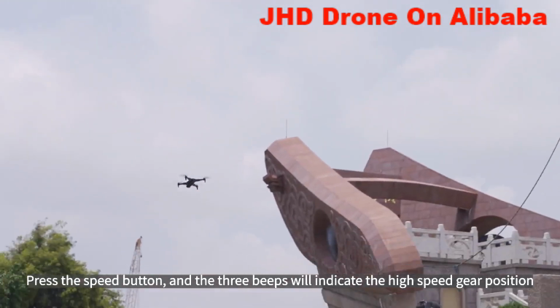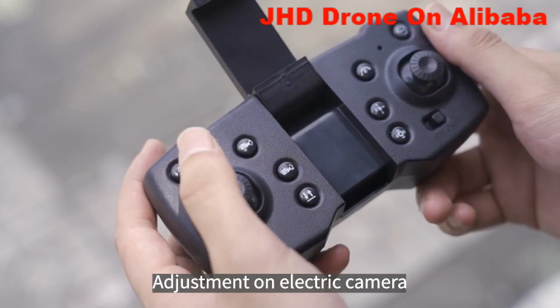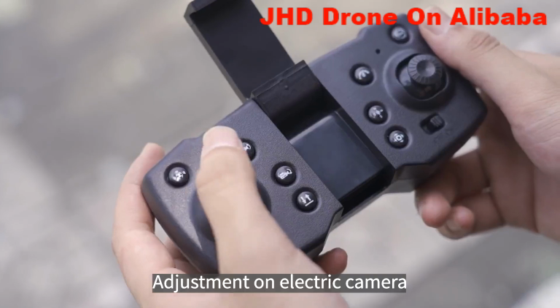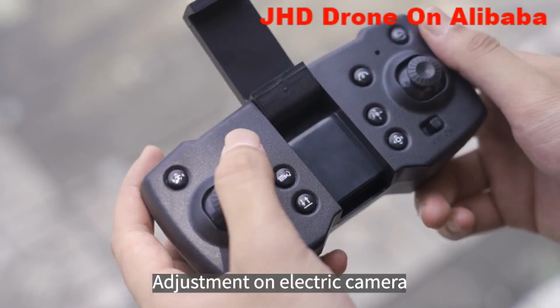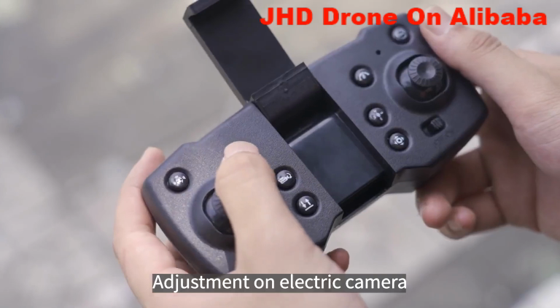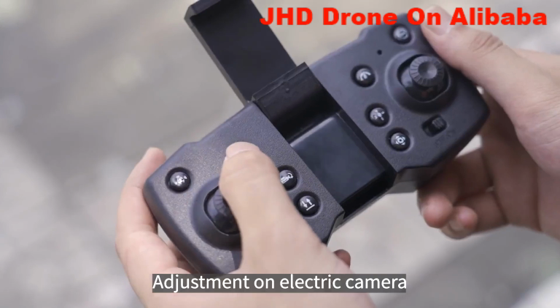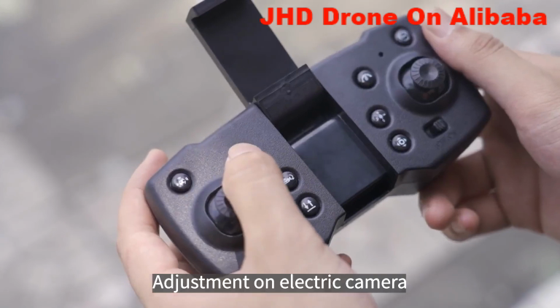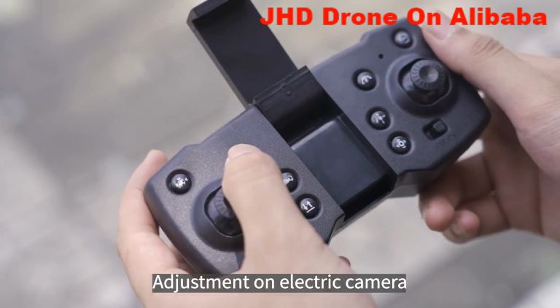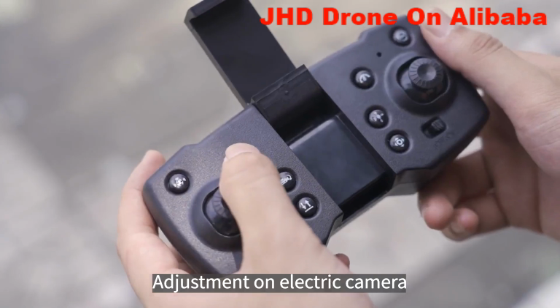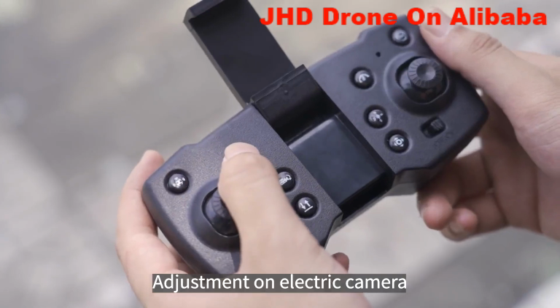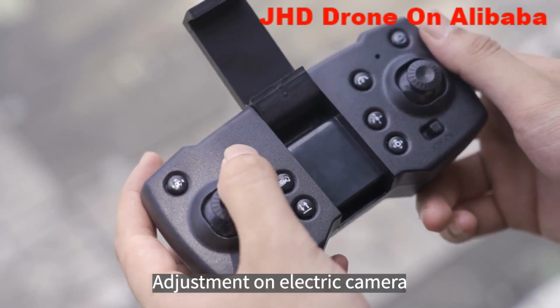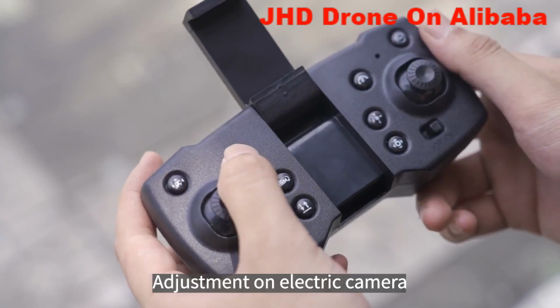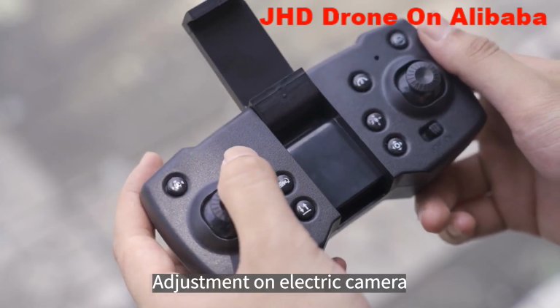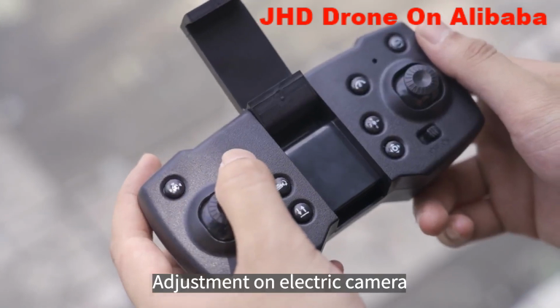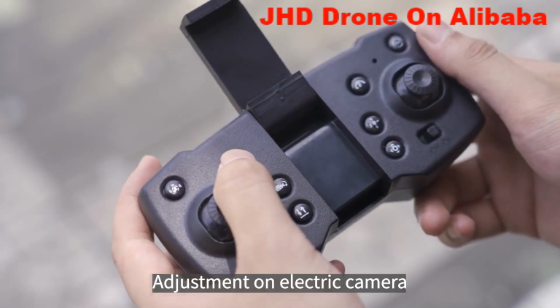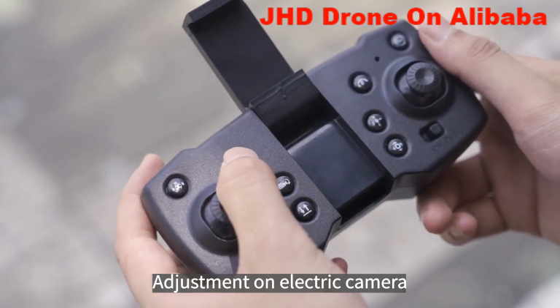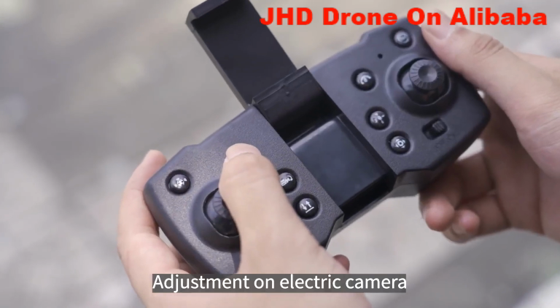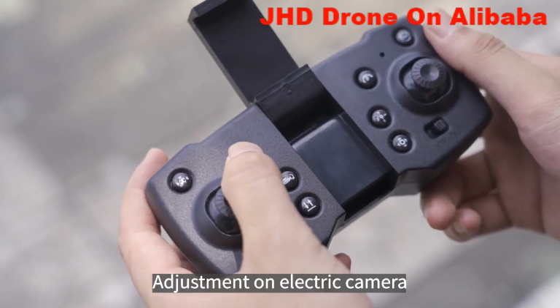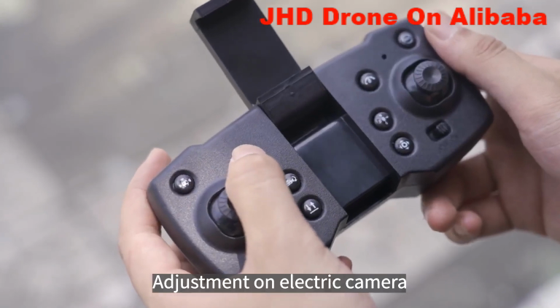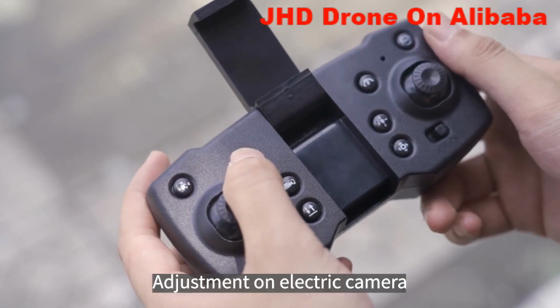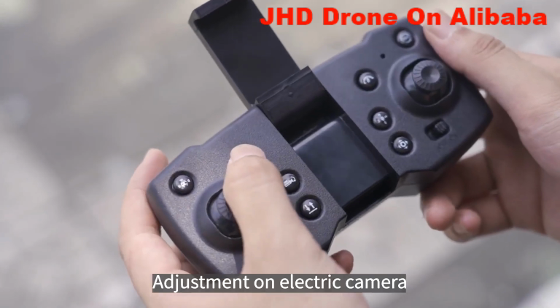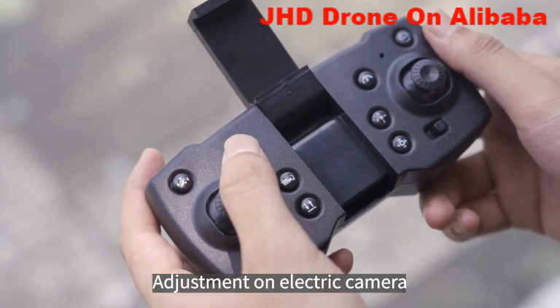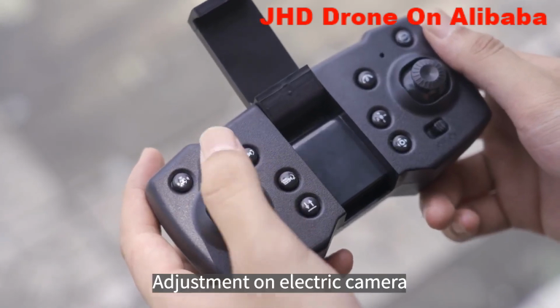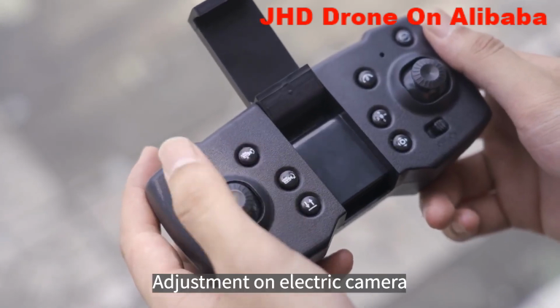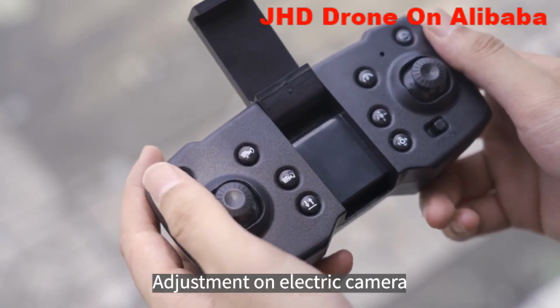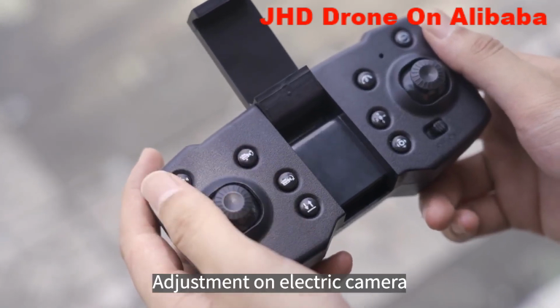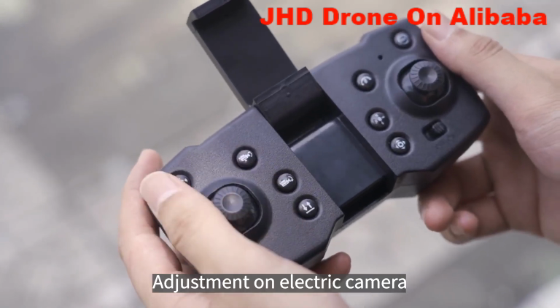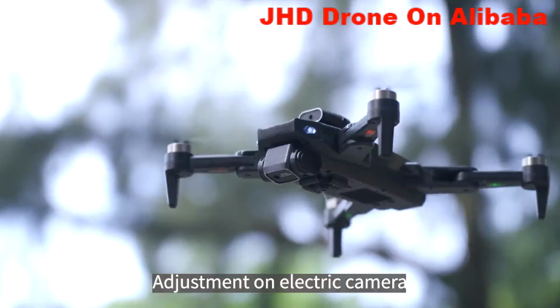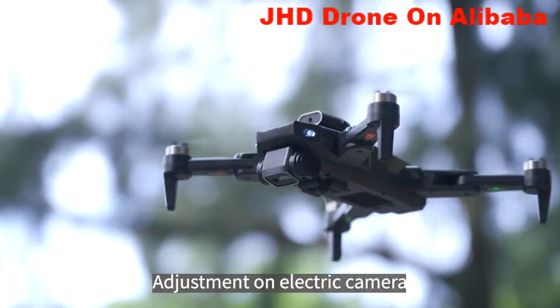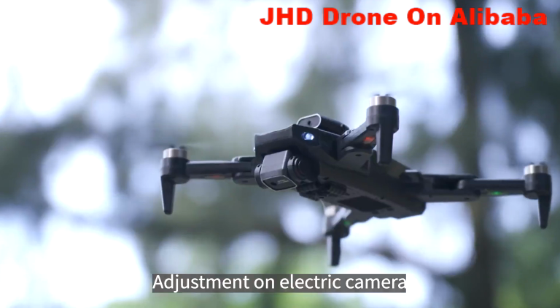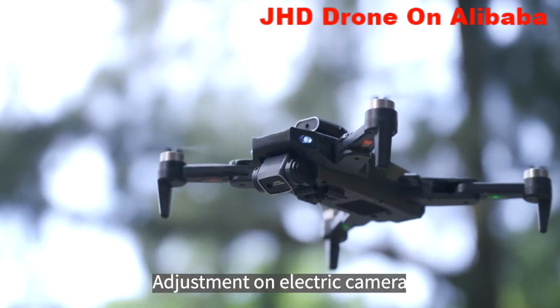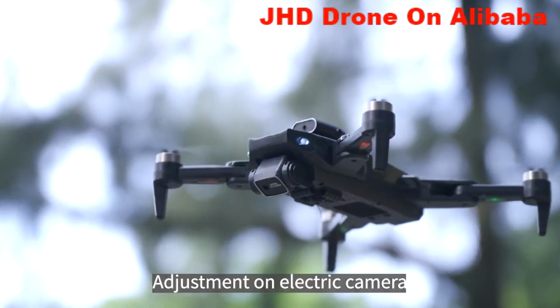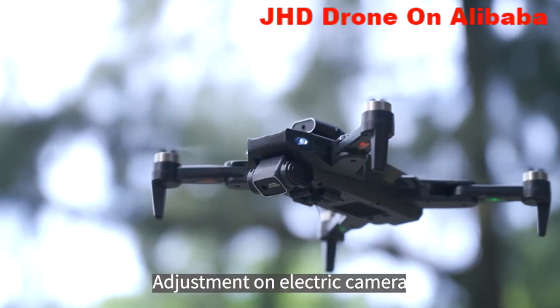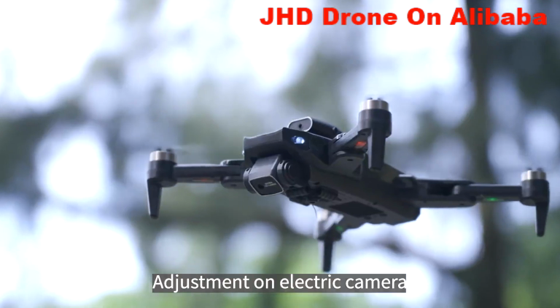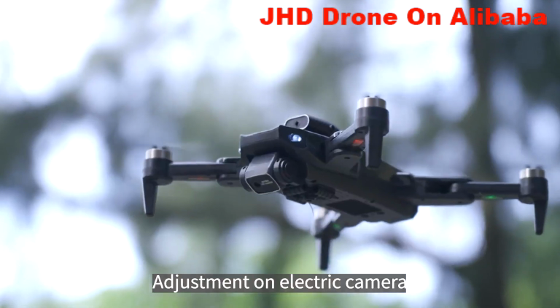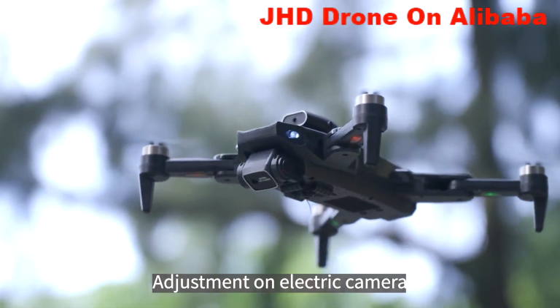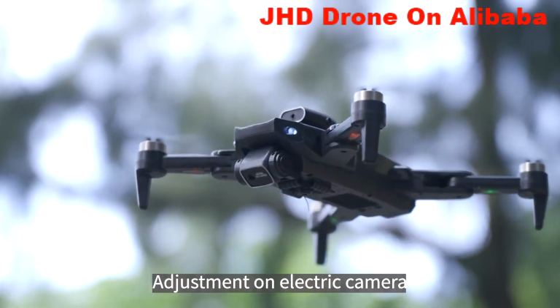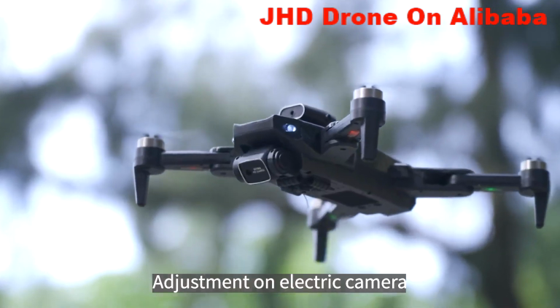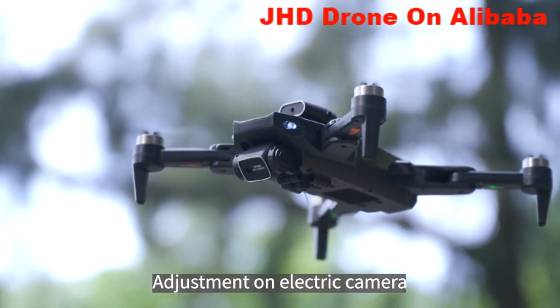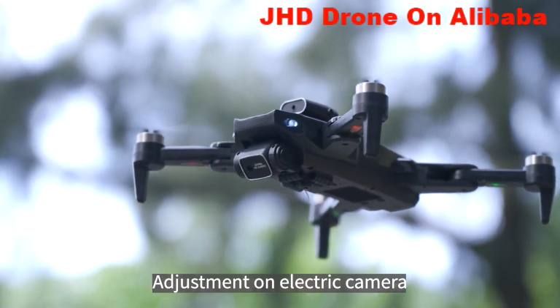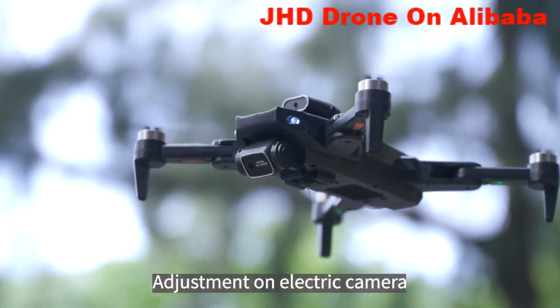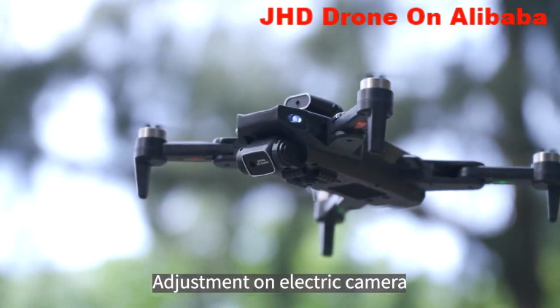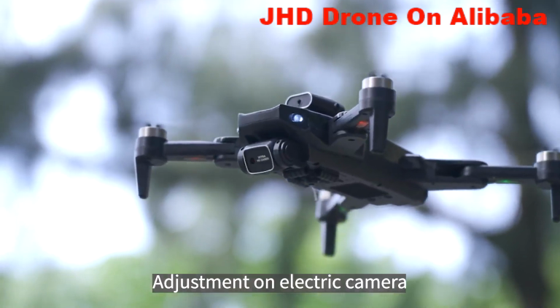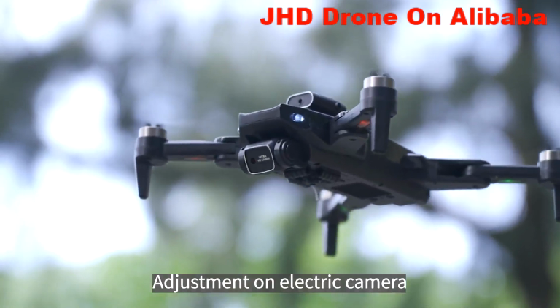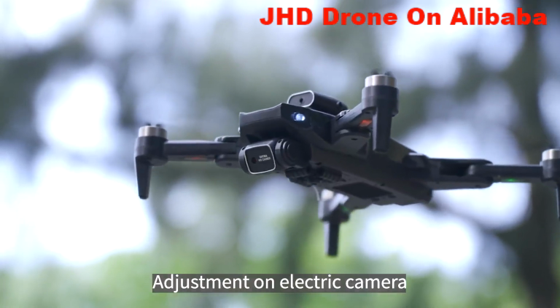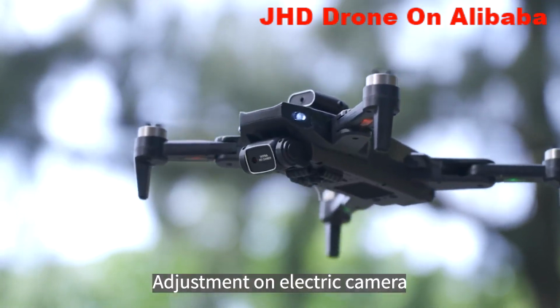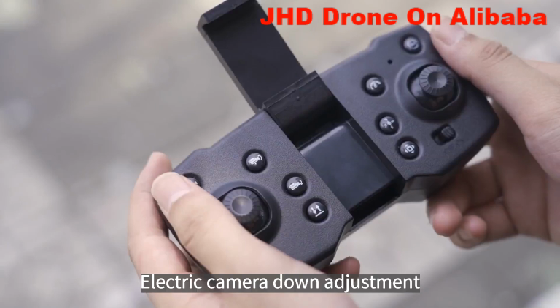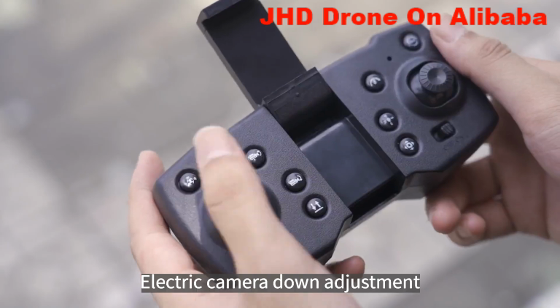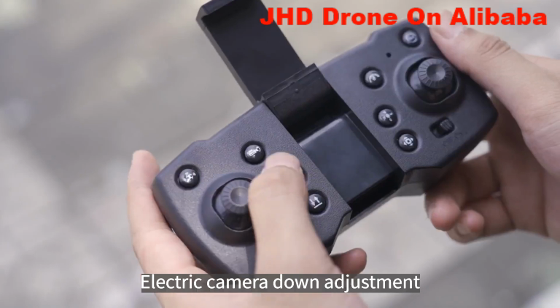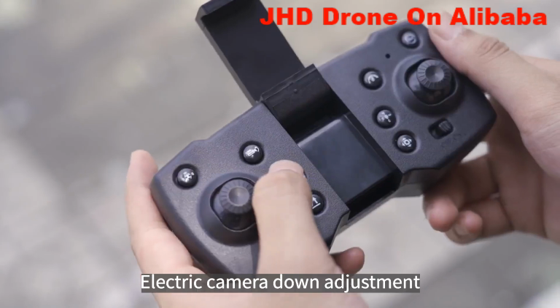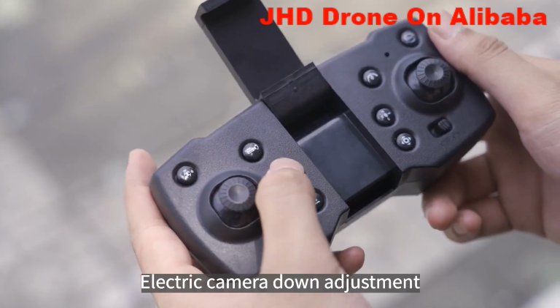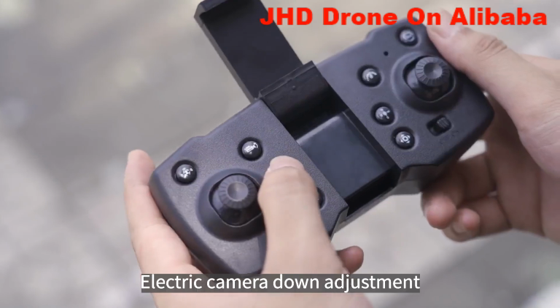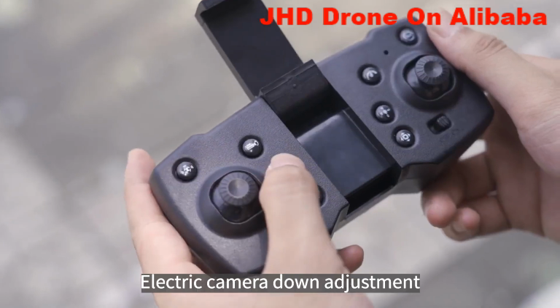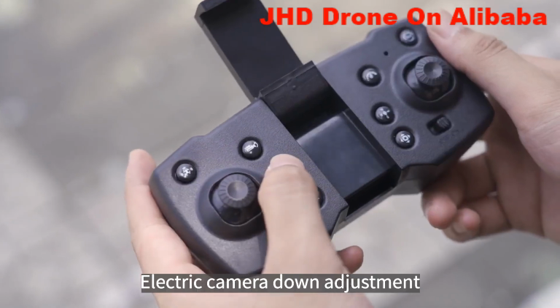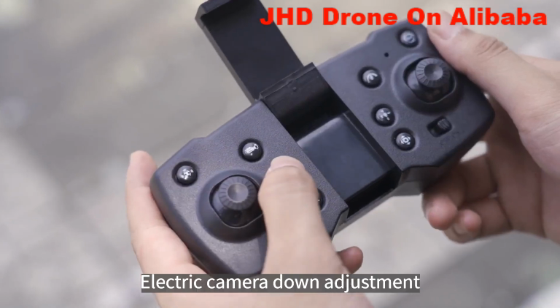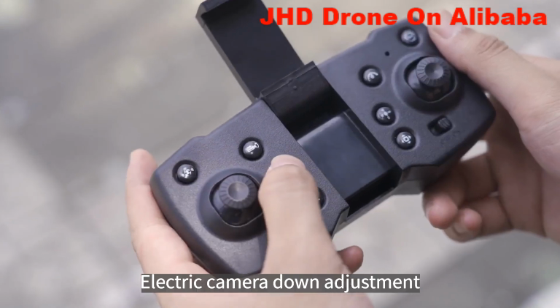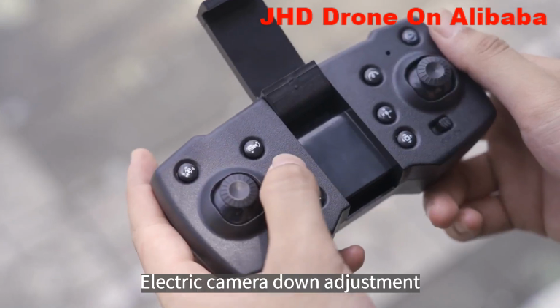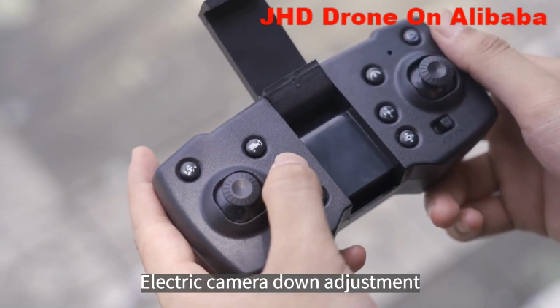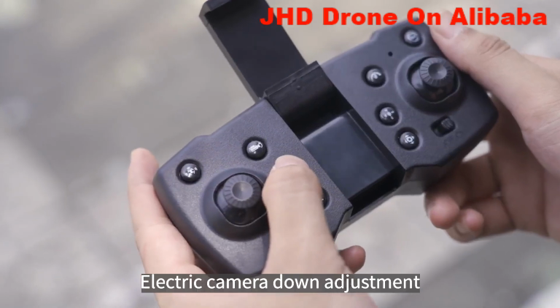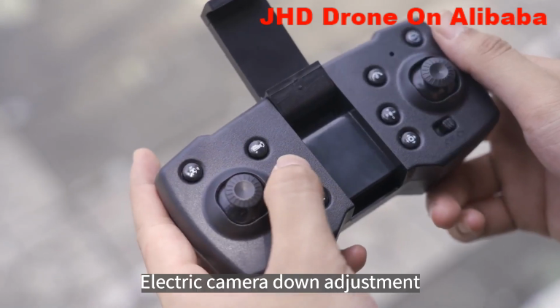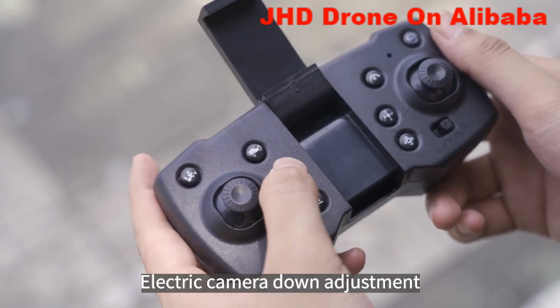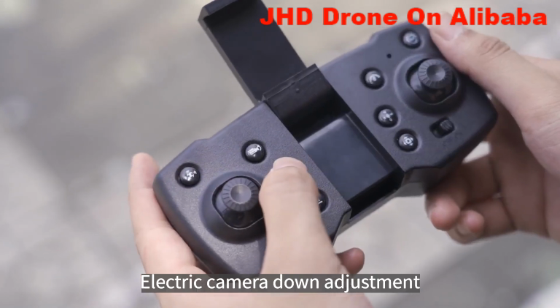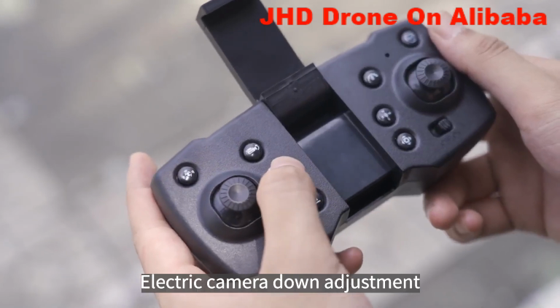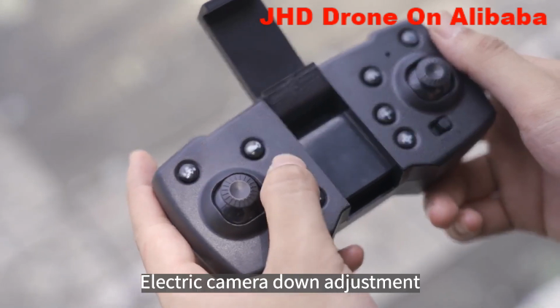Adjust the electric camera upward, then adjust the electric camera downward.